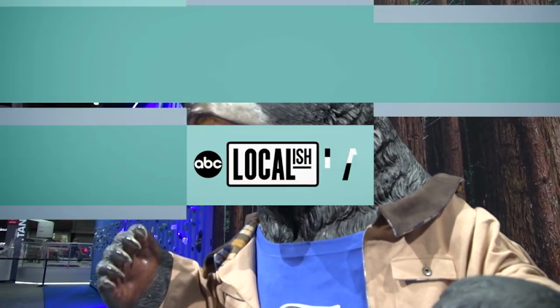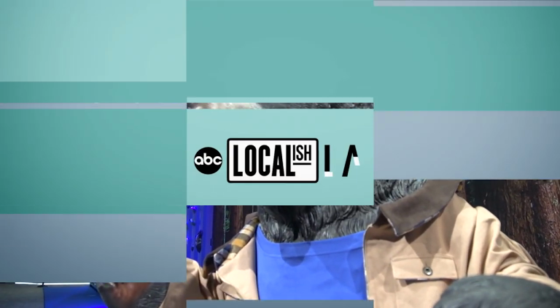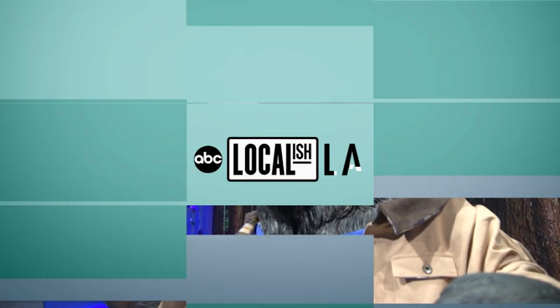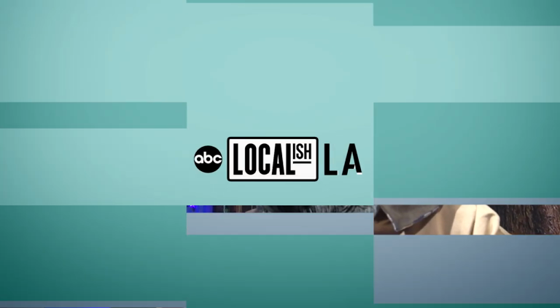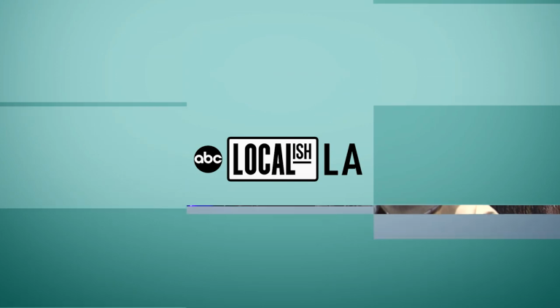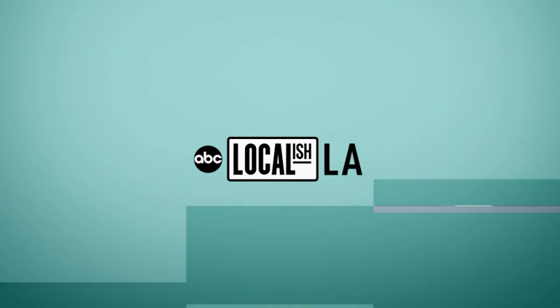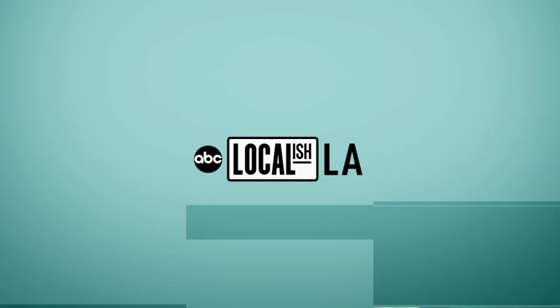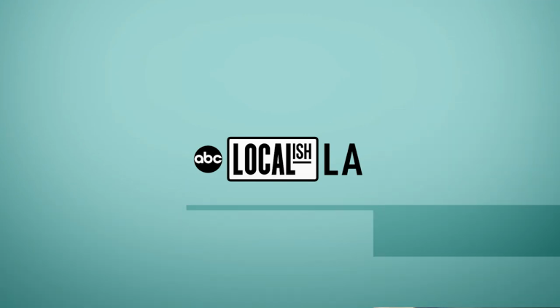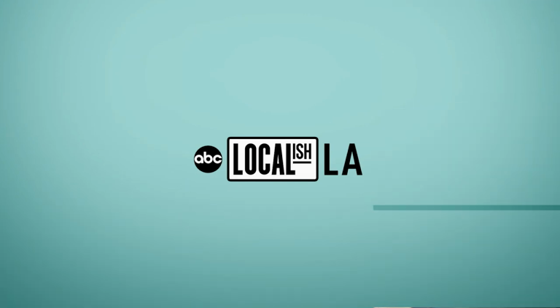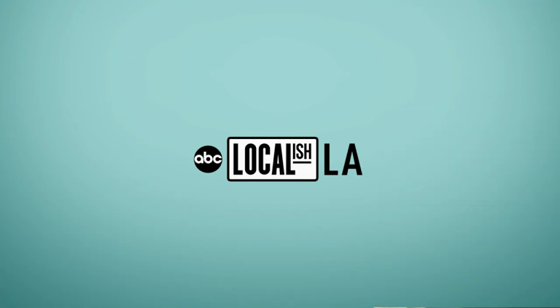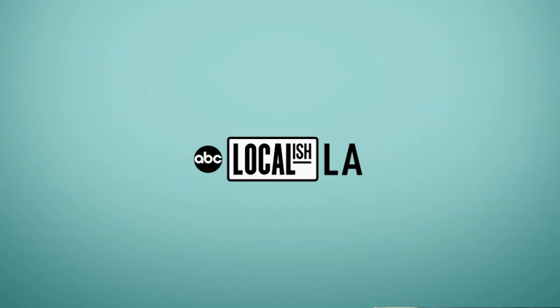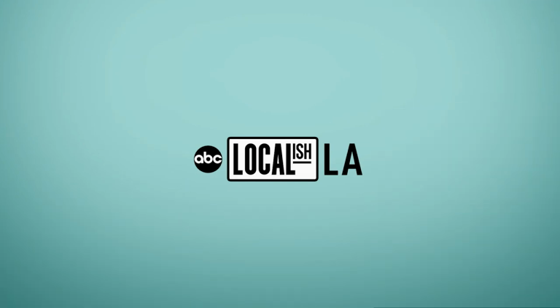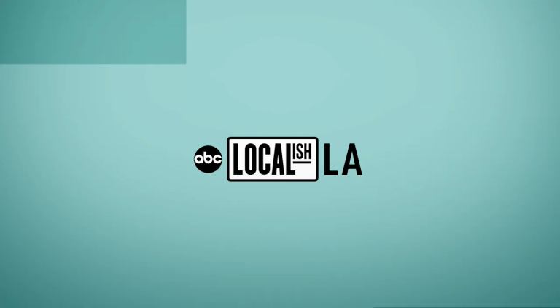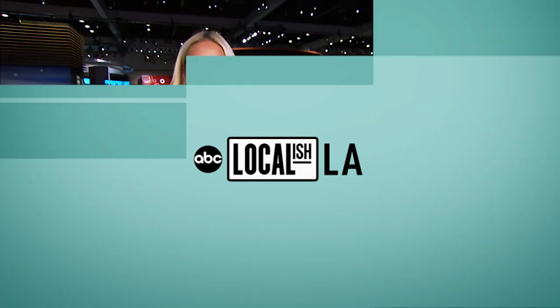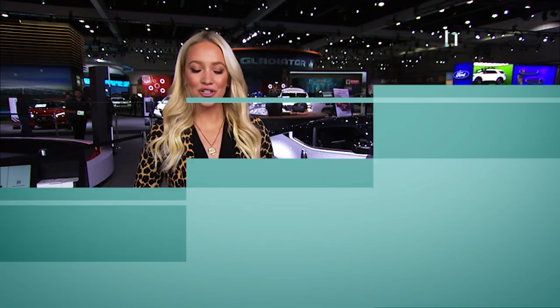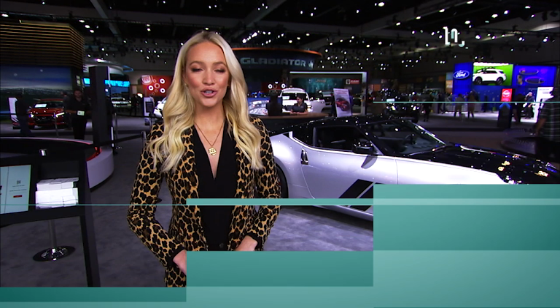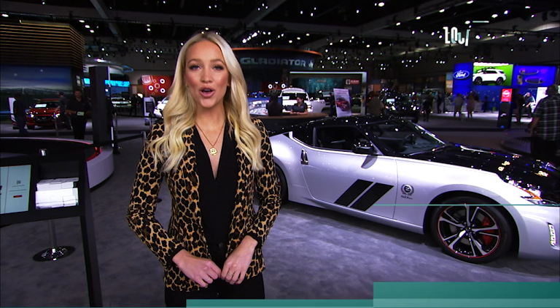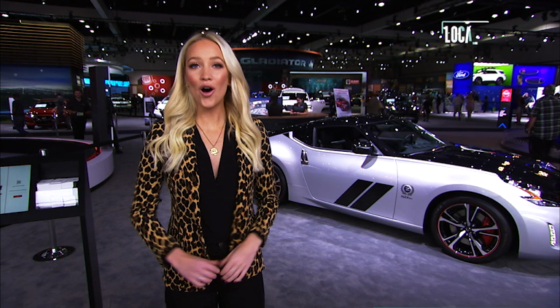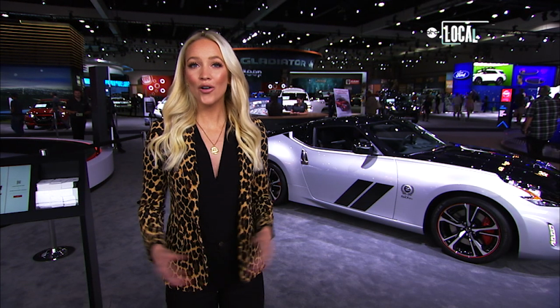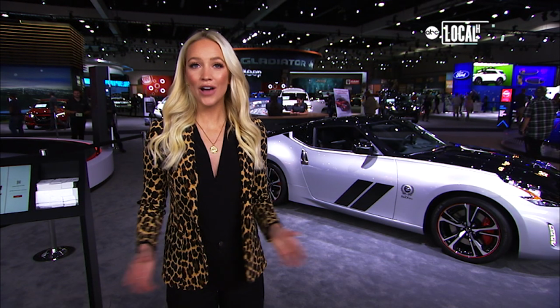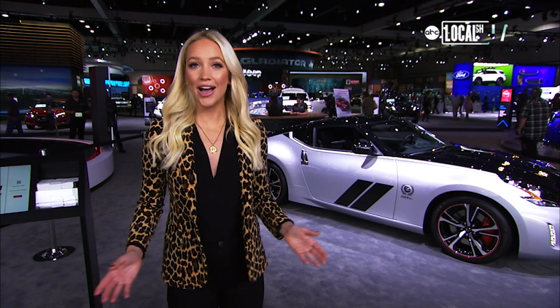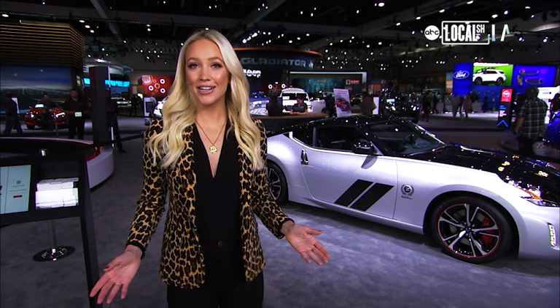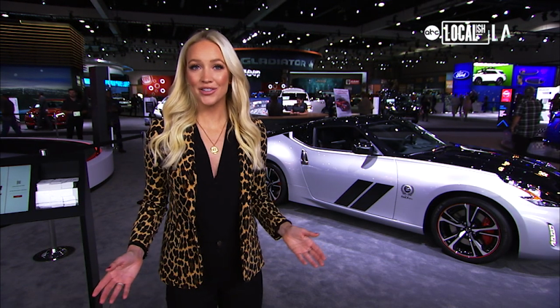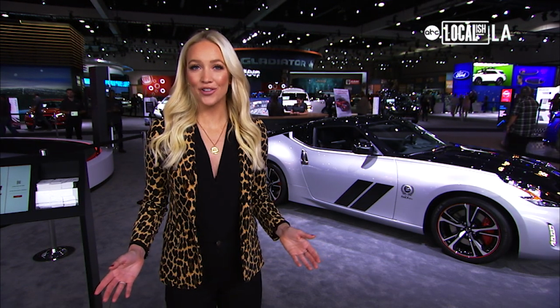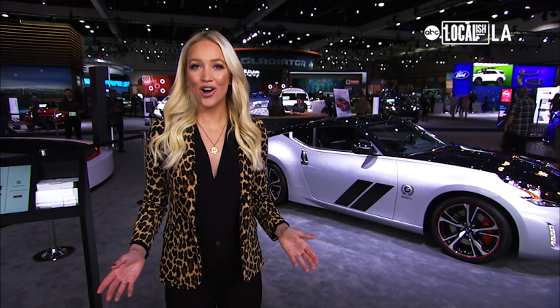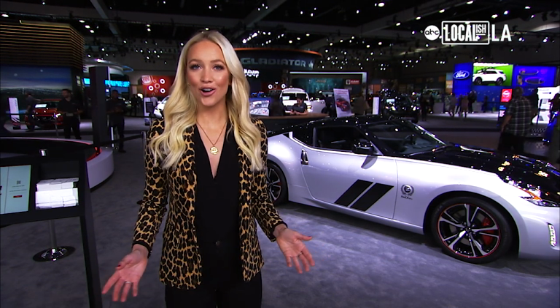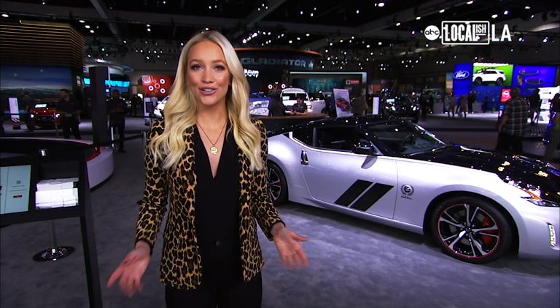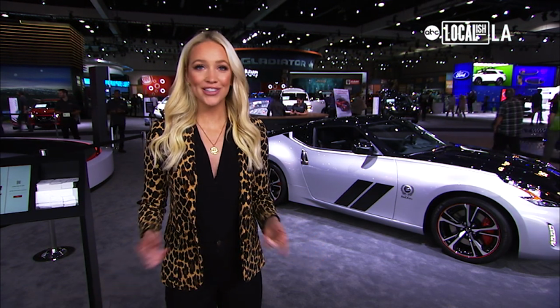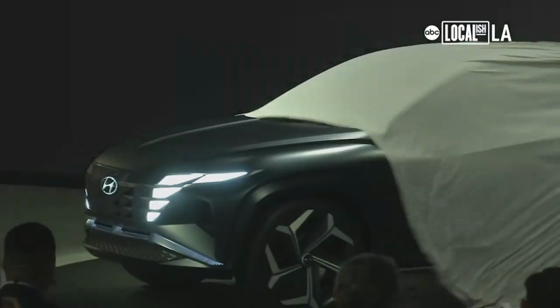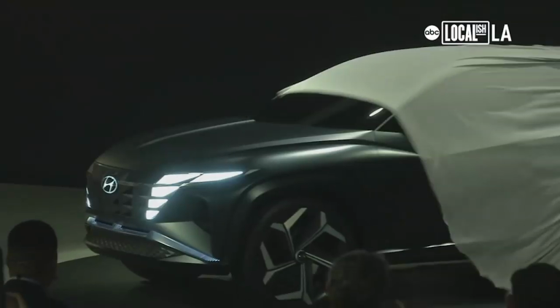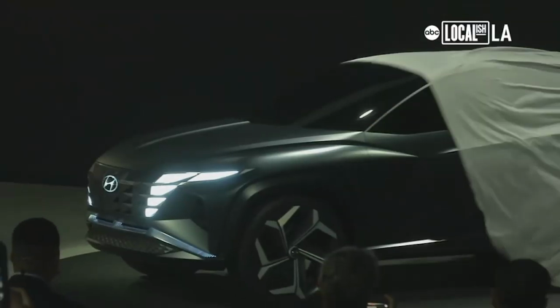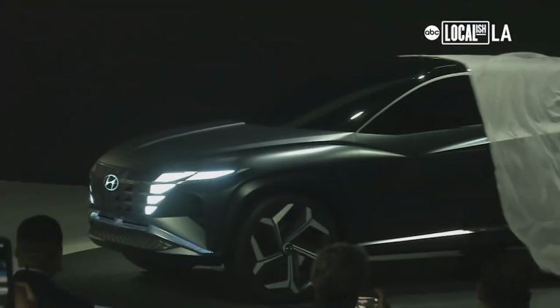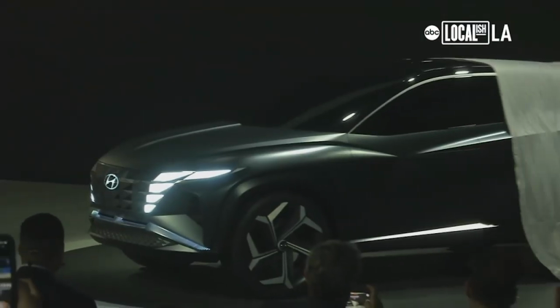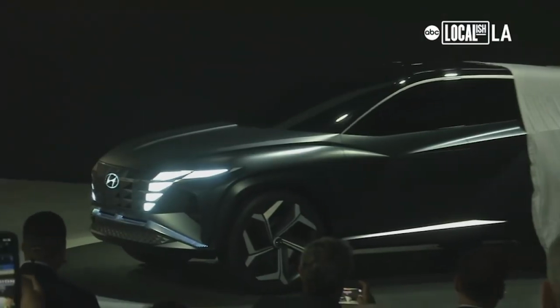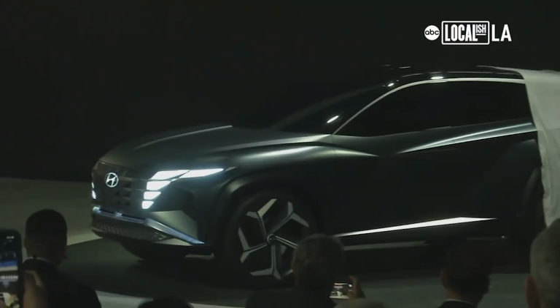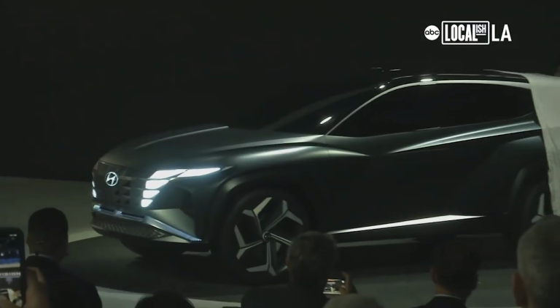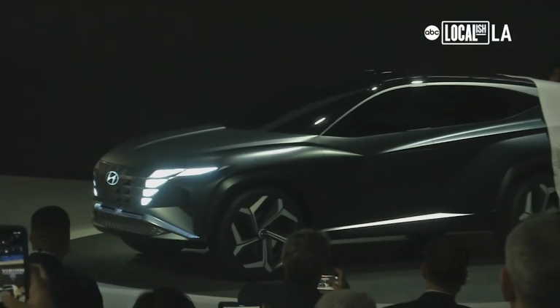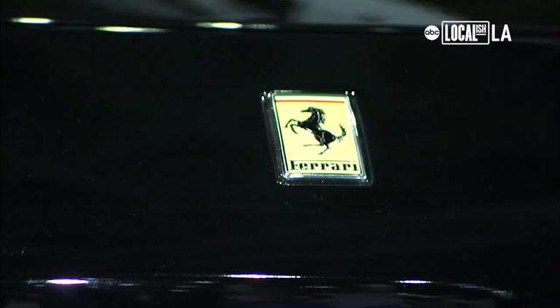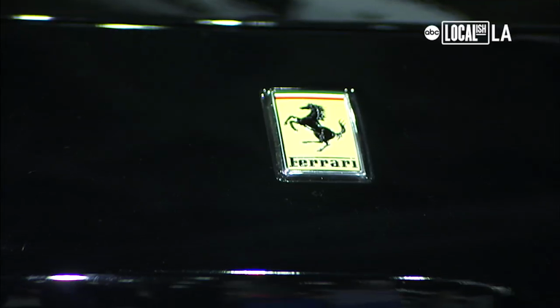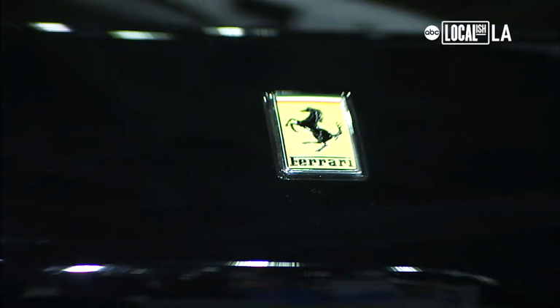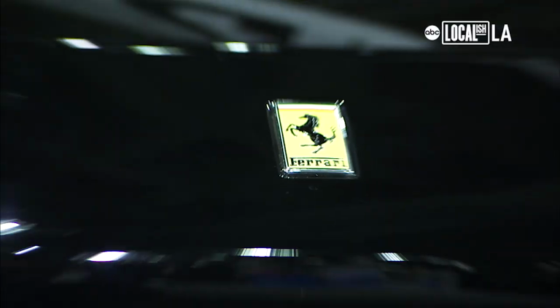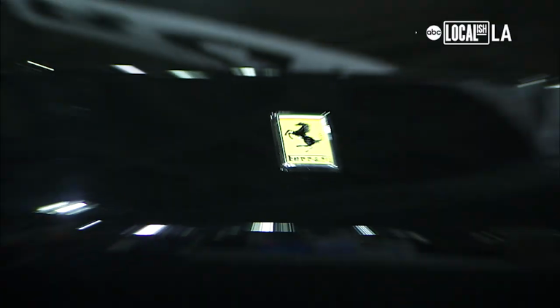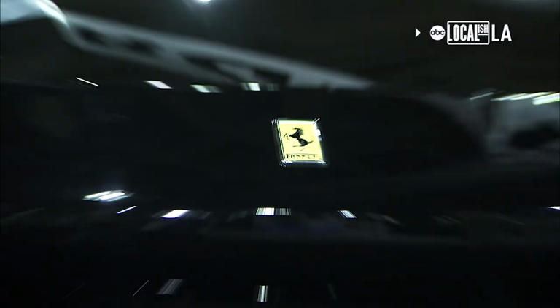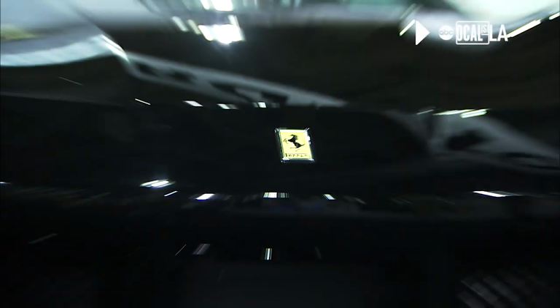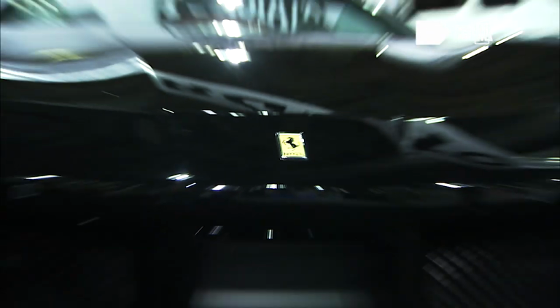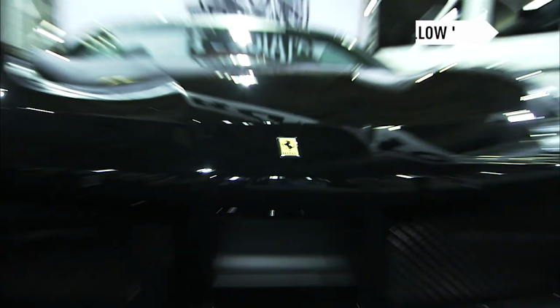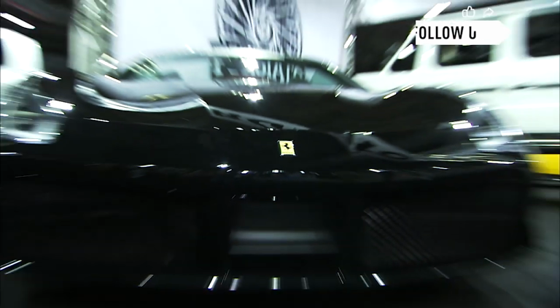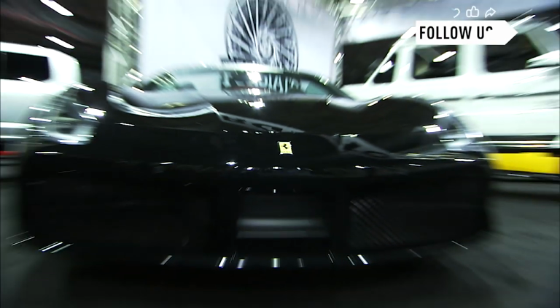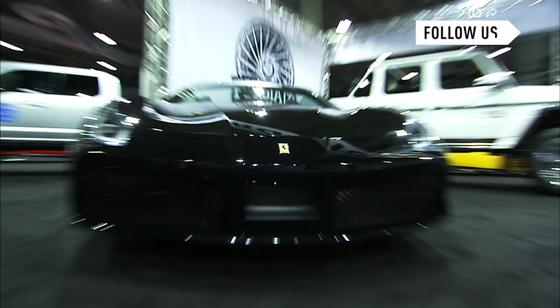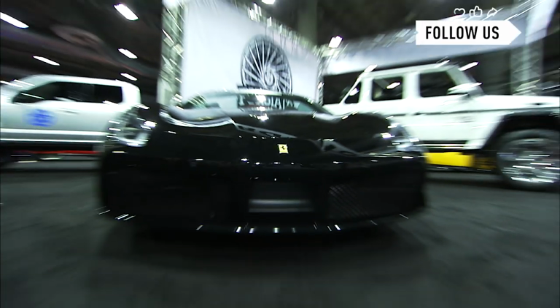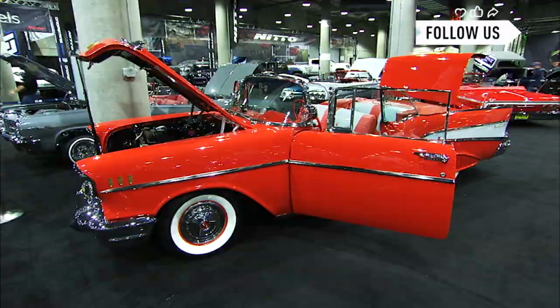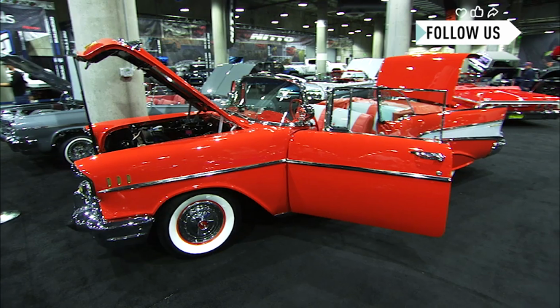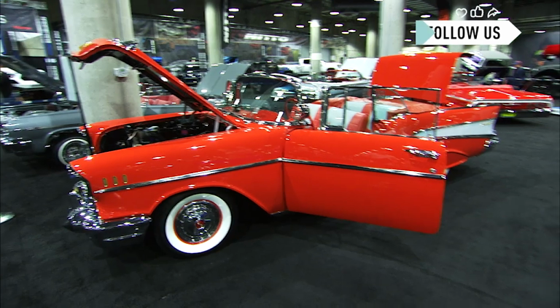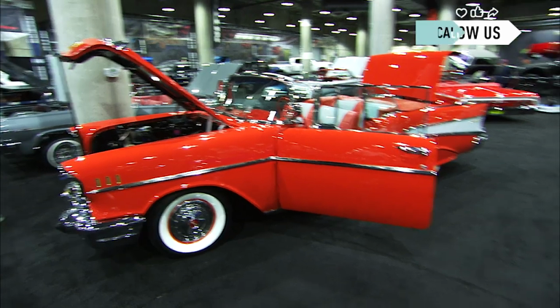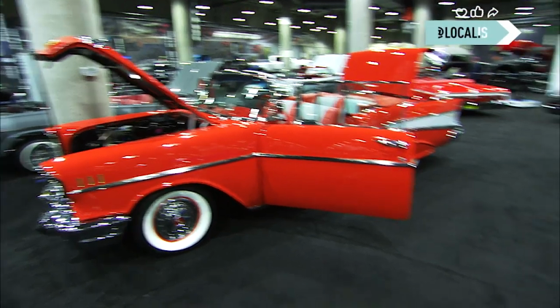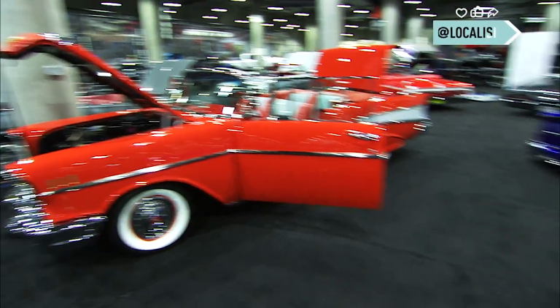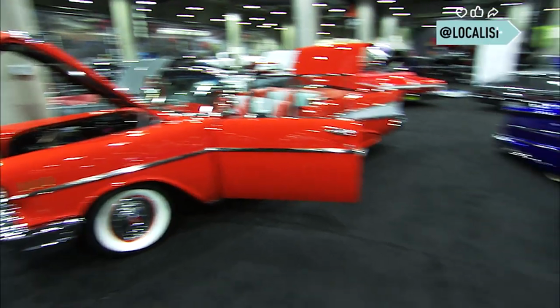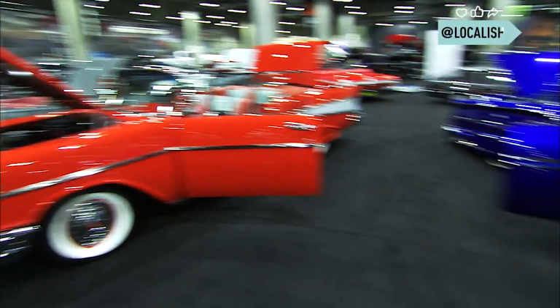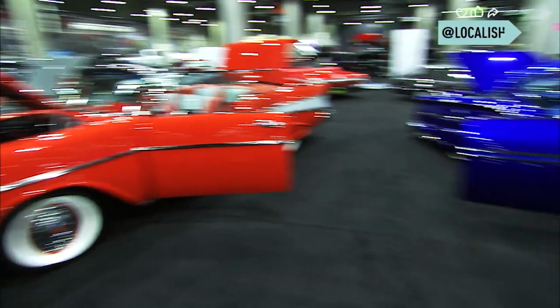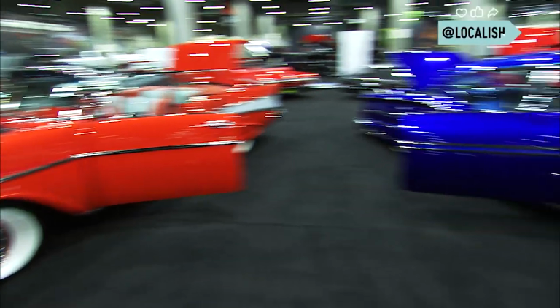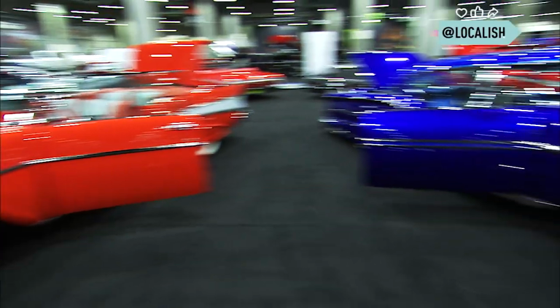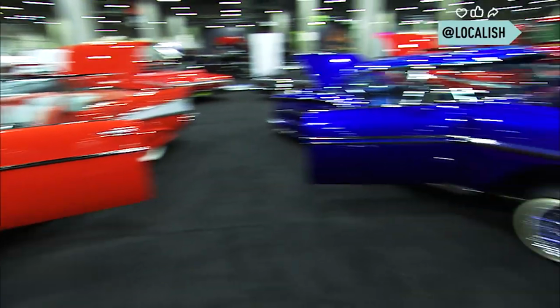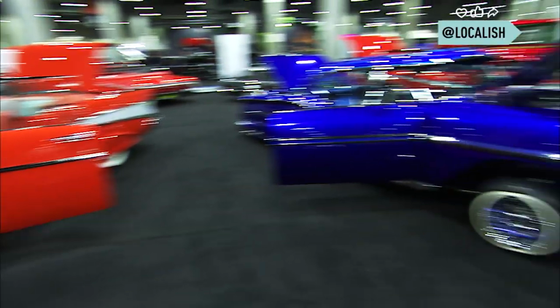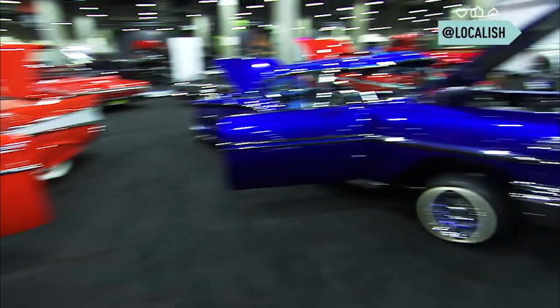The LA Auto Show features all kinds of cars: electric, exotic, vintage, even lowriders.